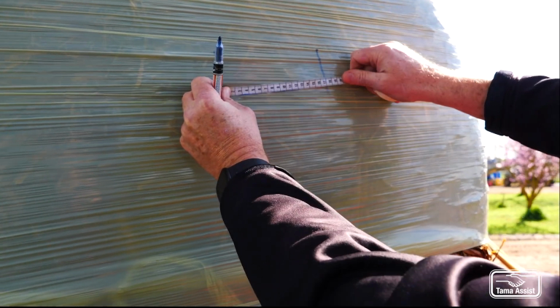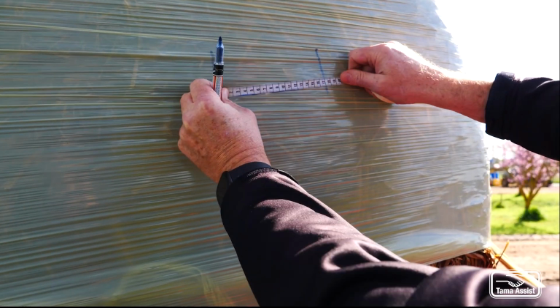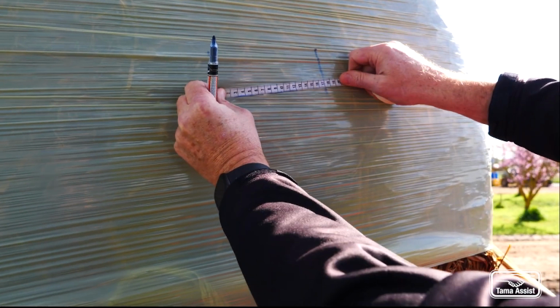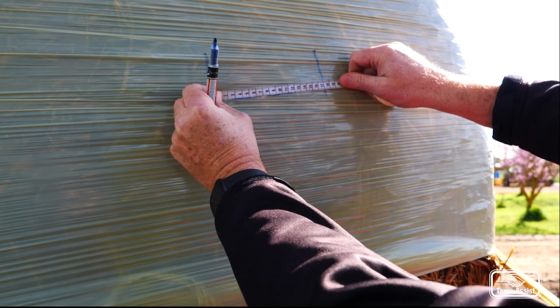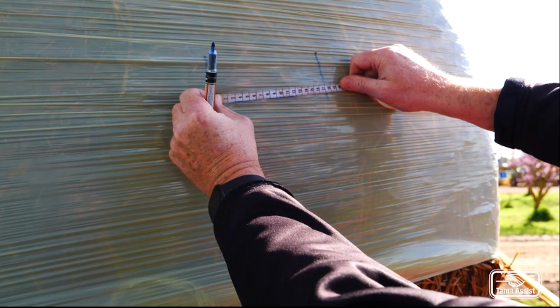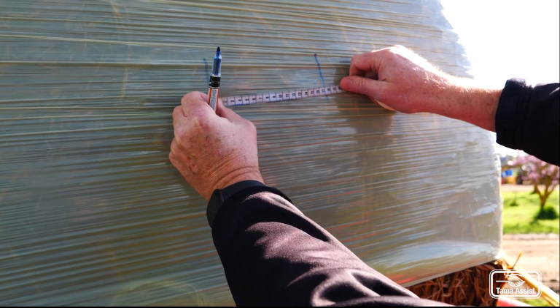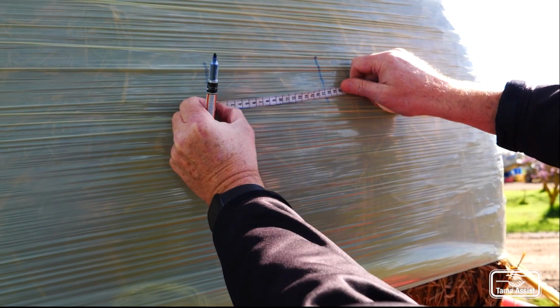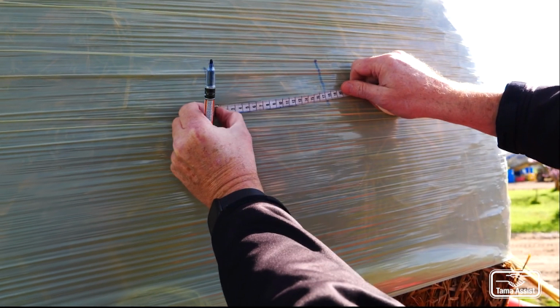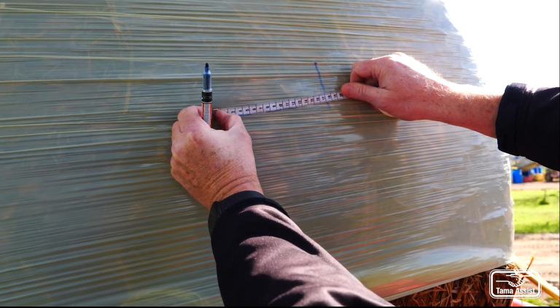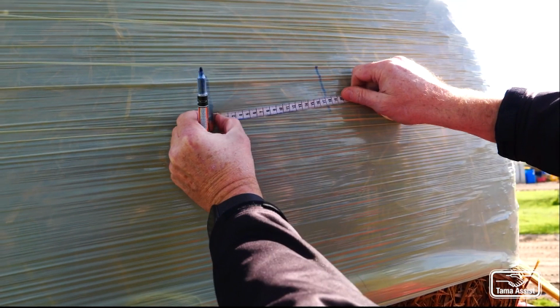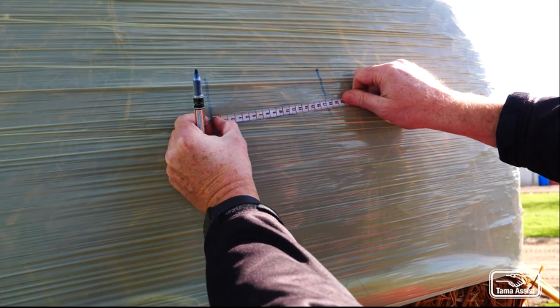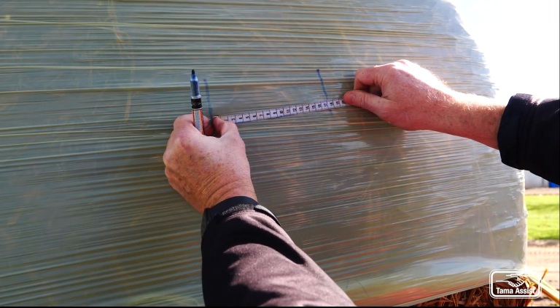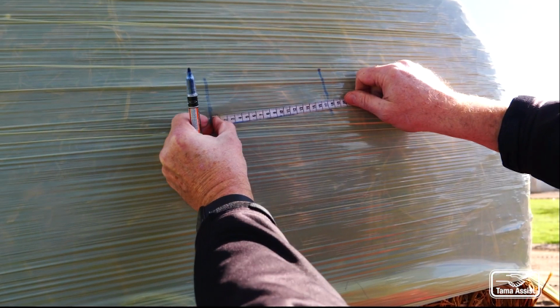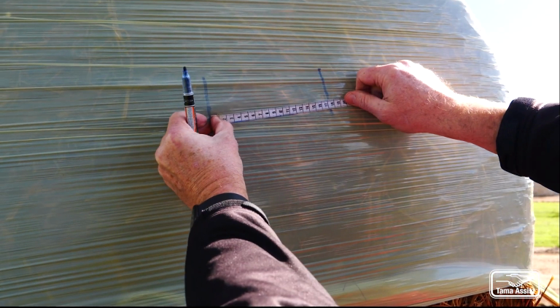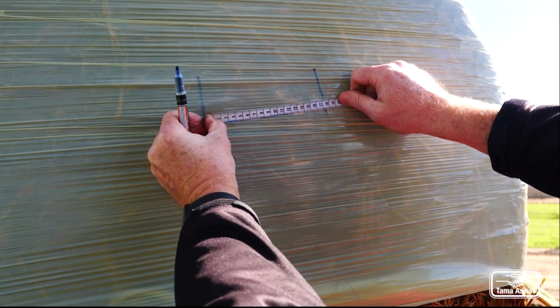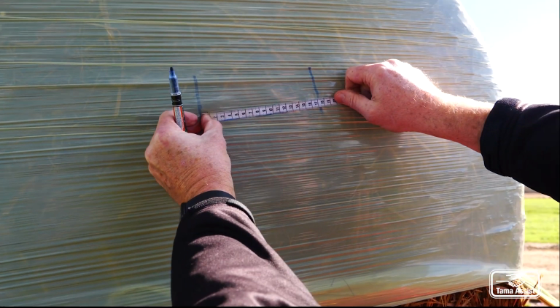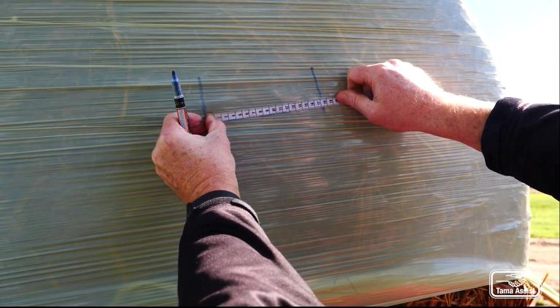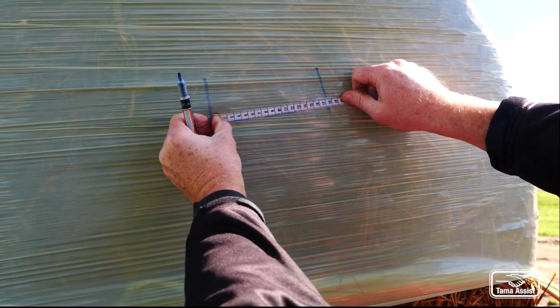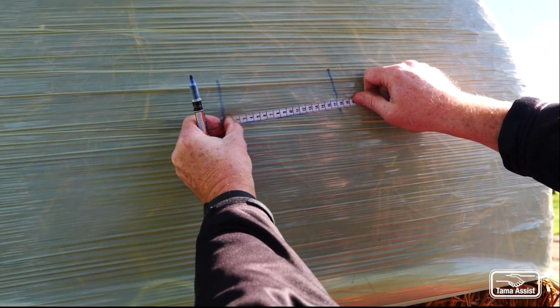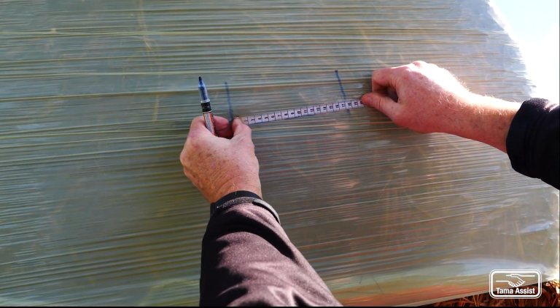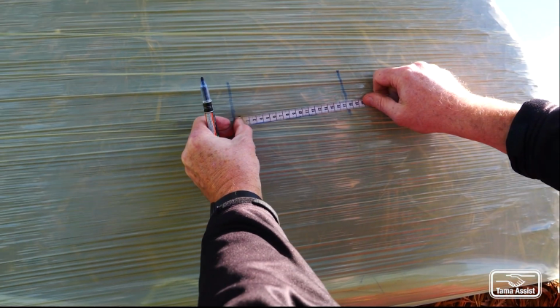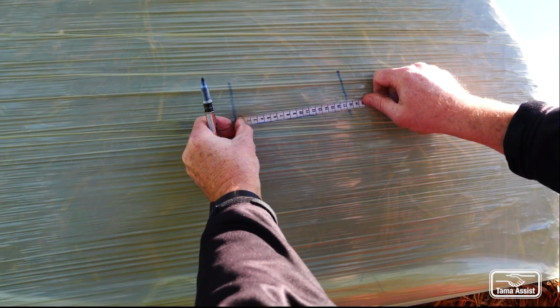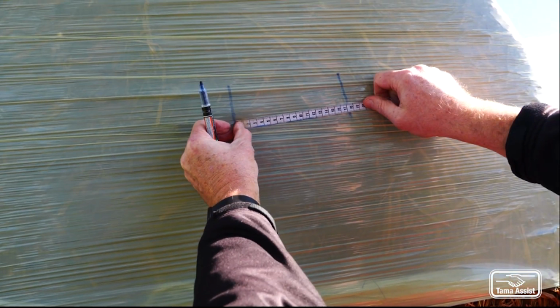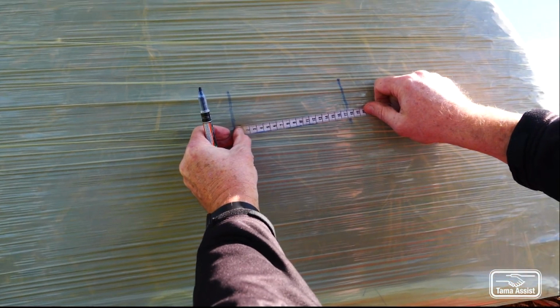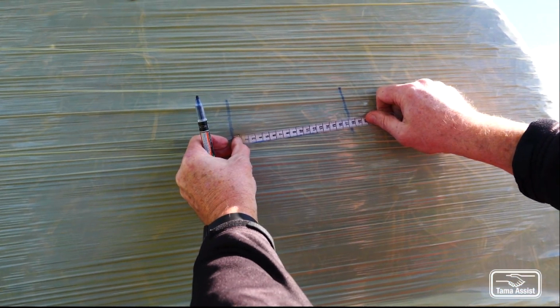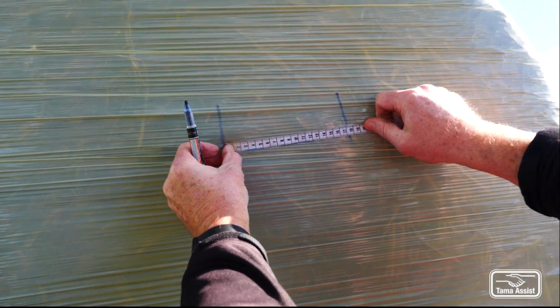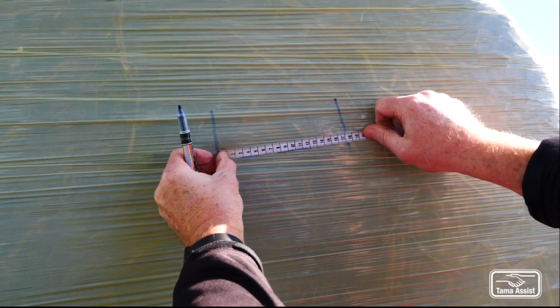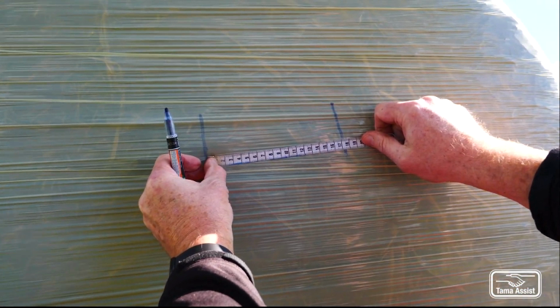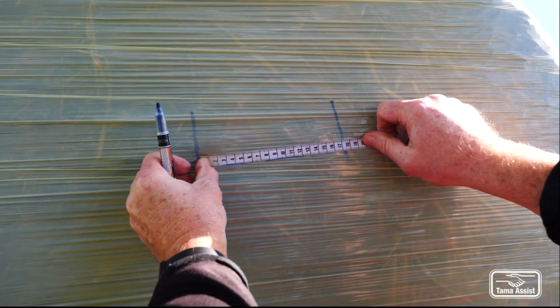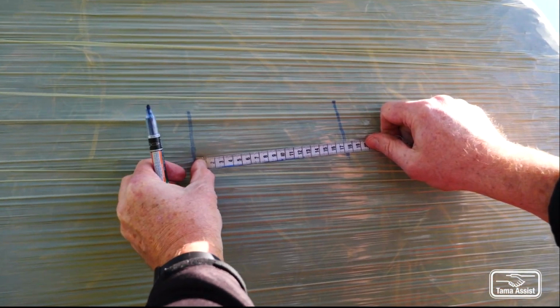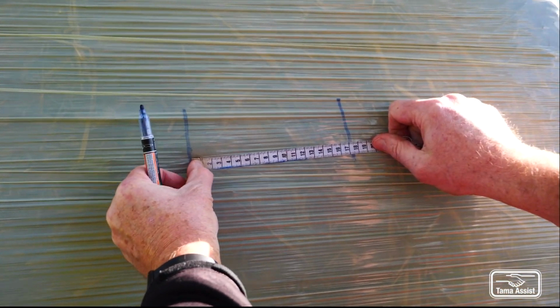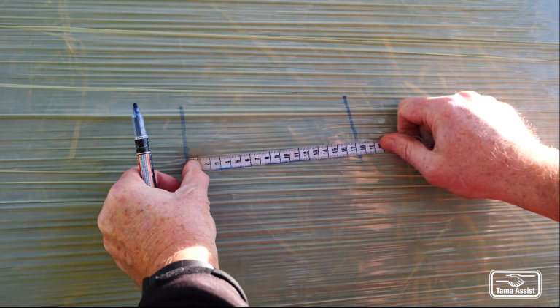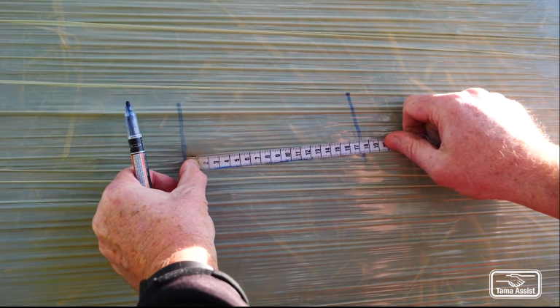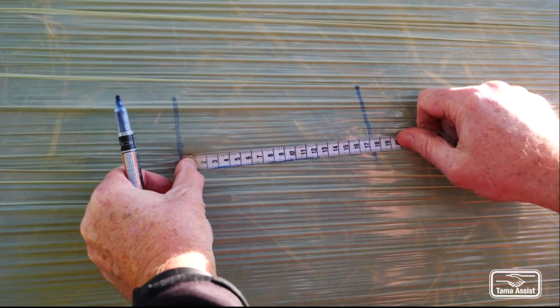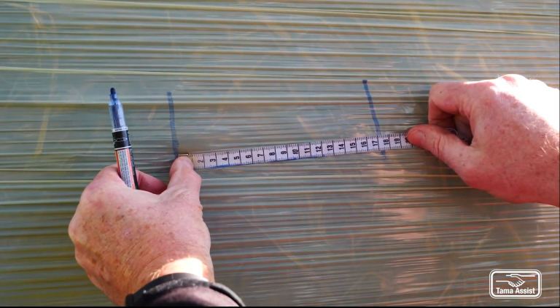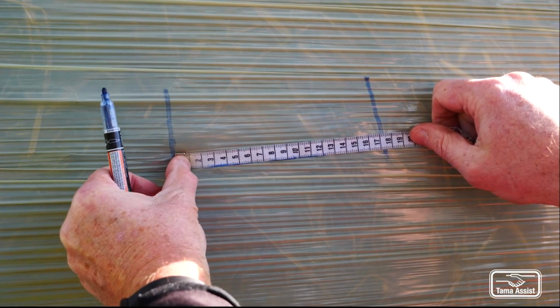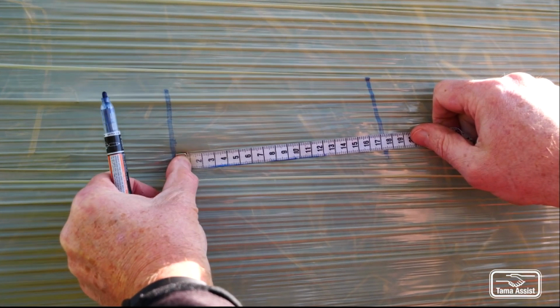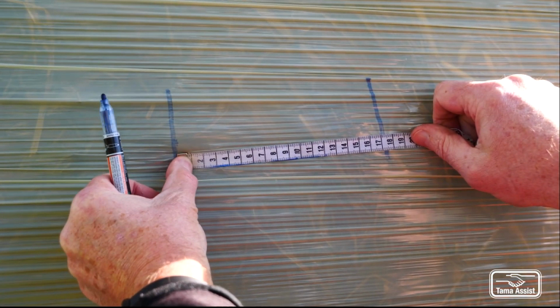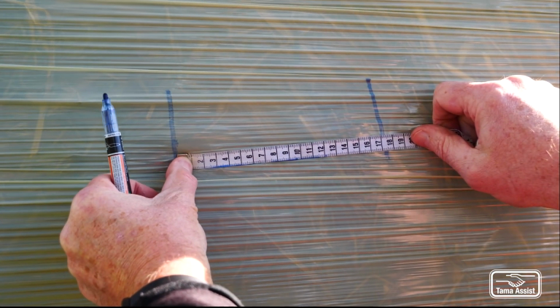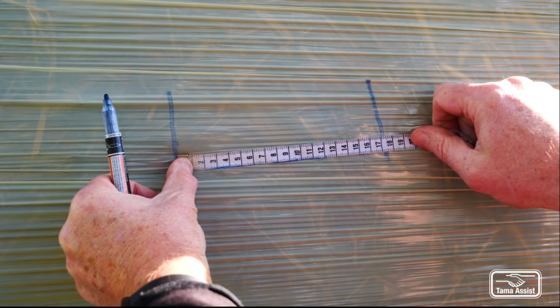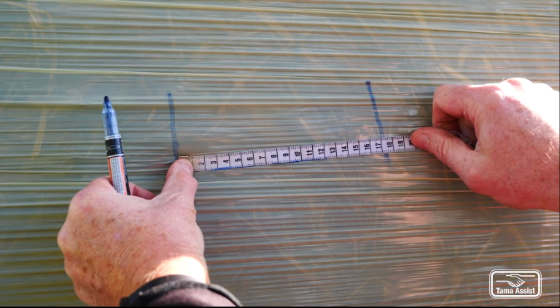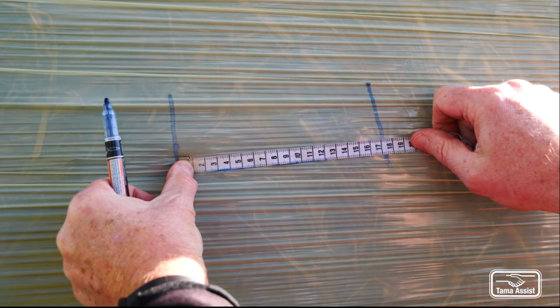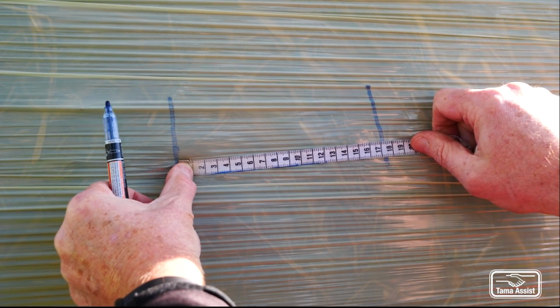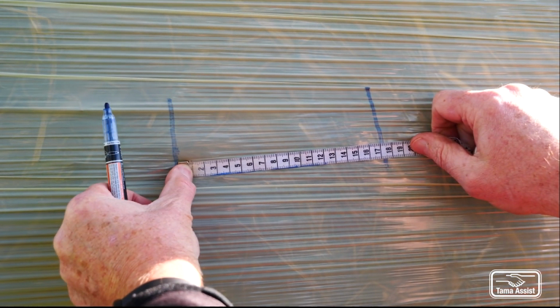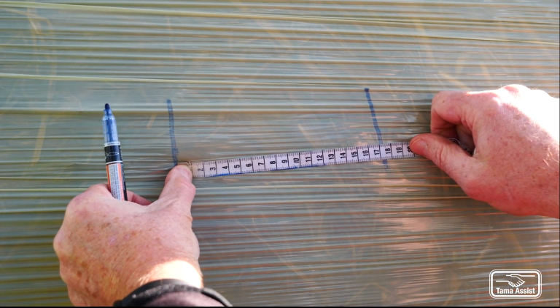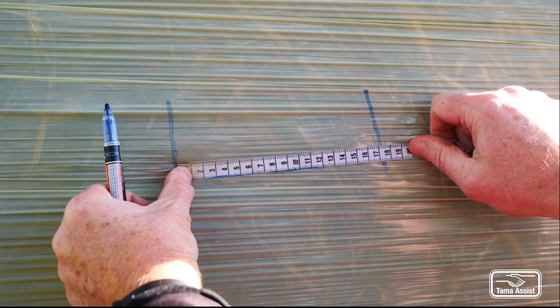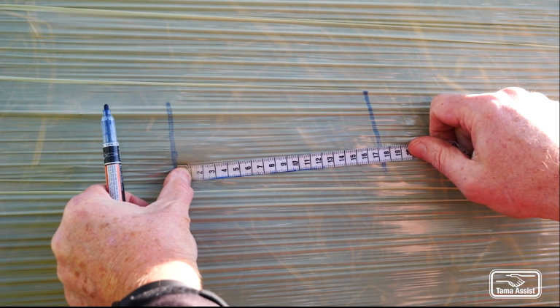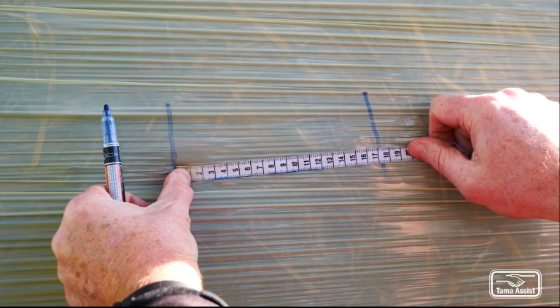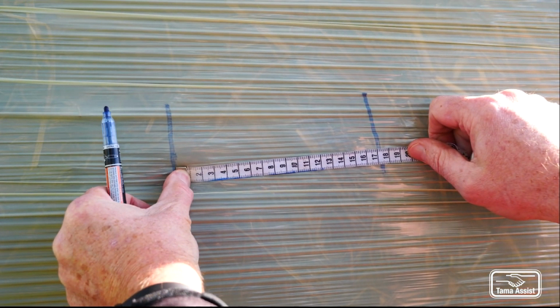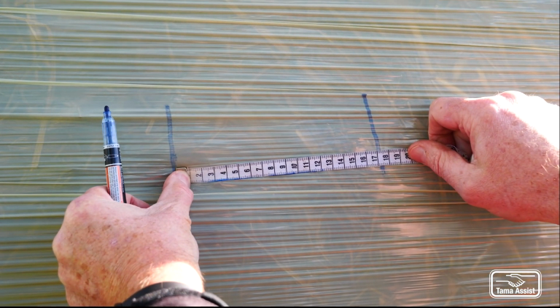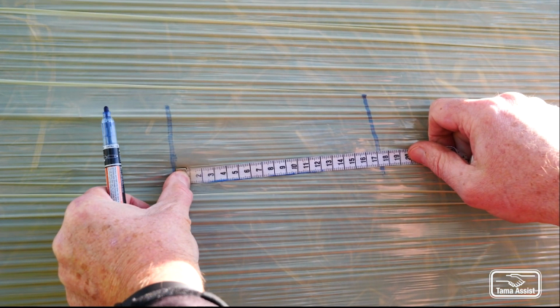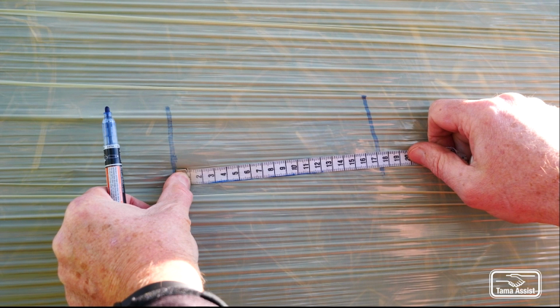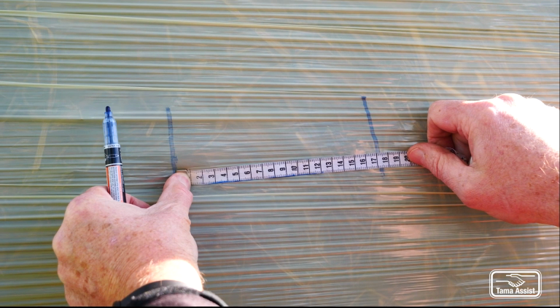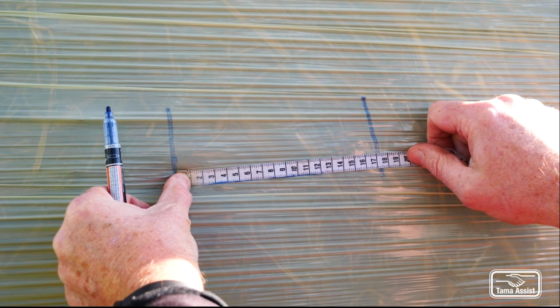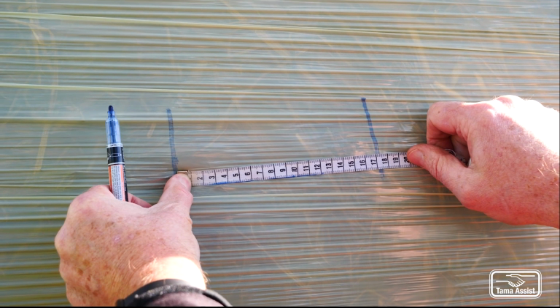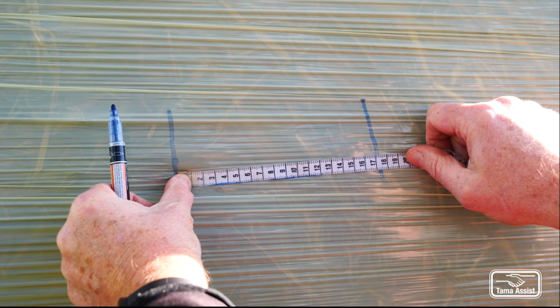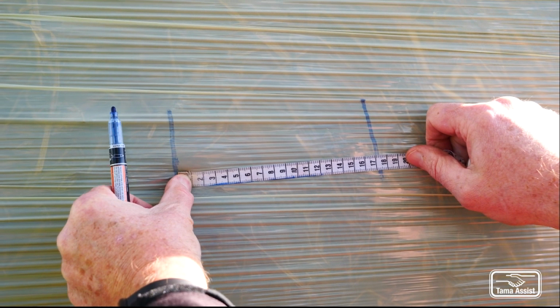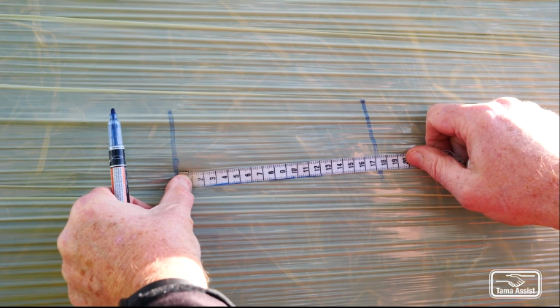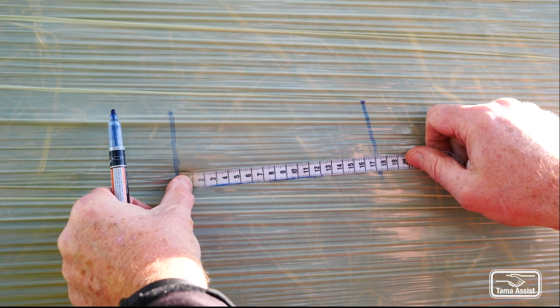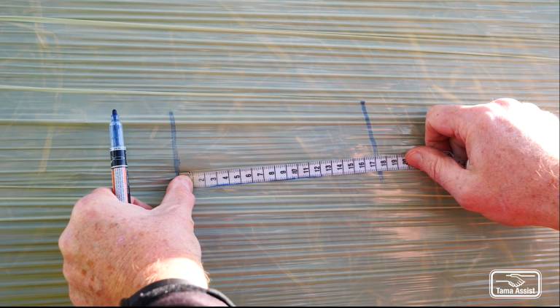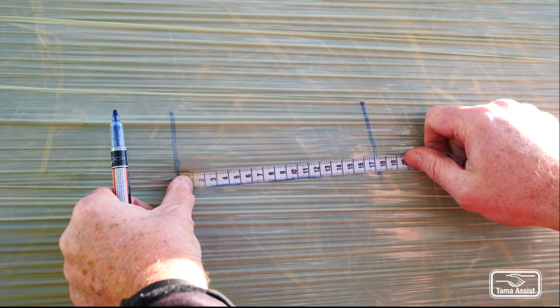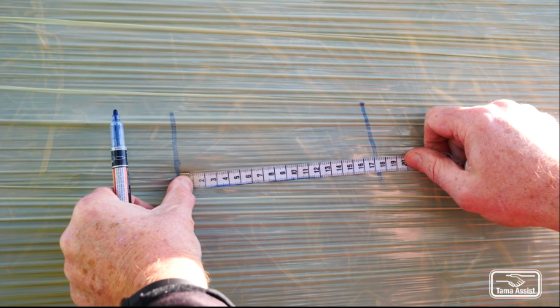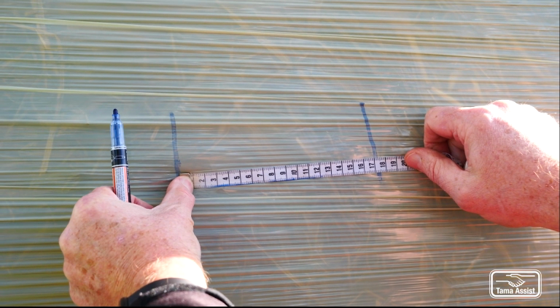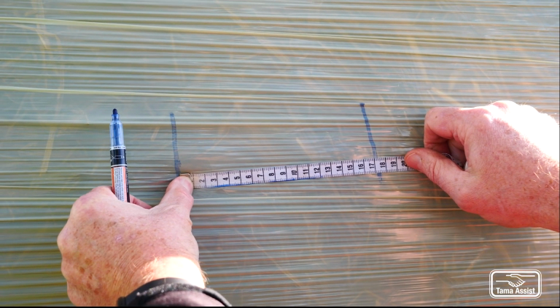So we just re-measure that and that's at 17 centimeters, which is 70% stretch on this particular wrapper.